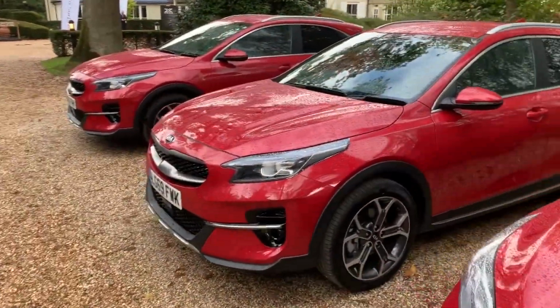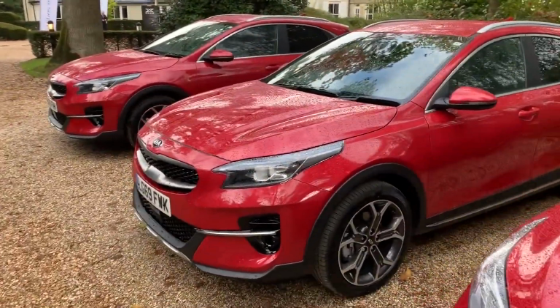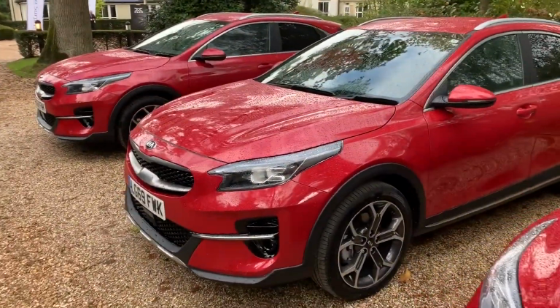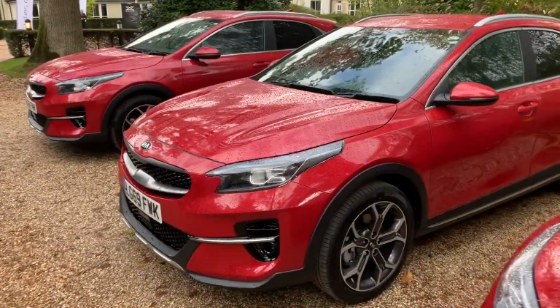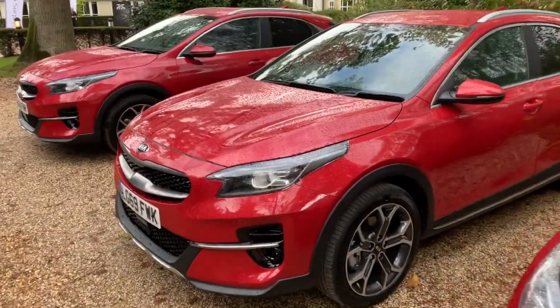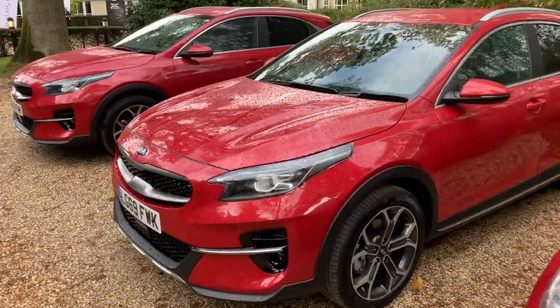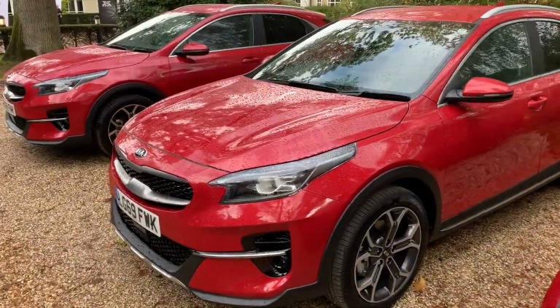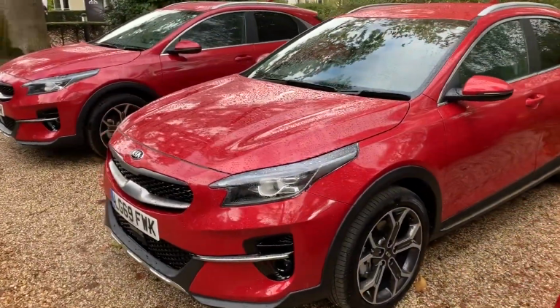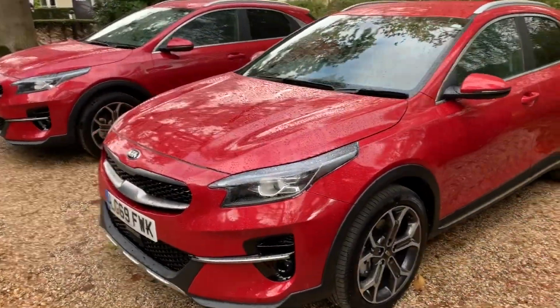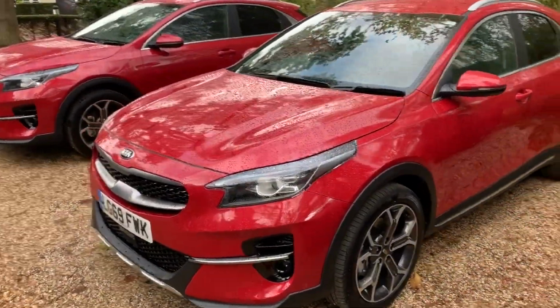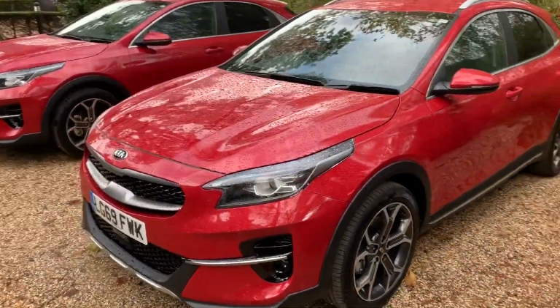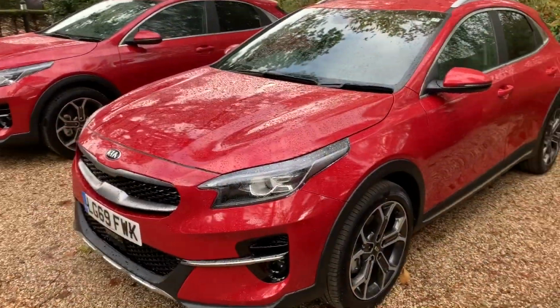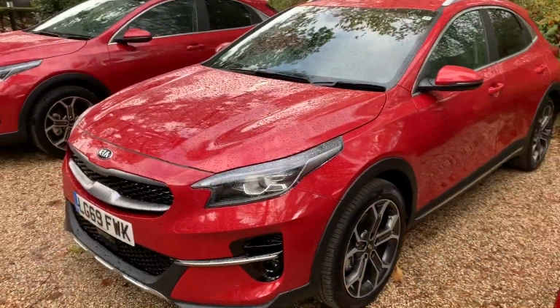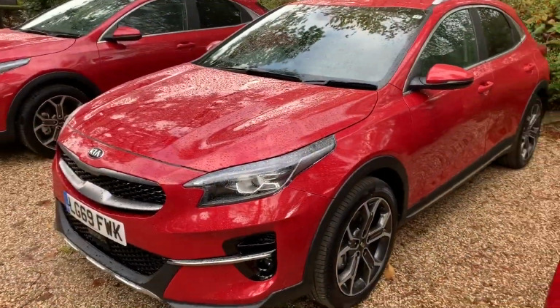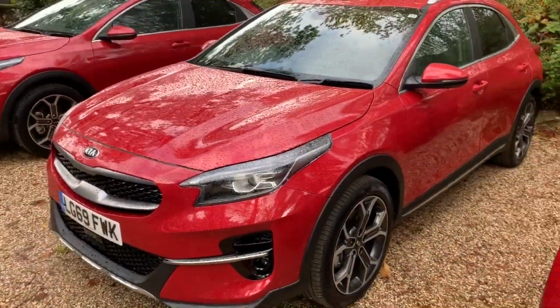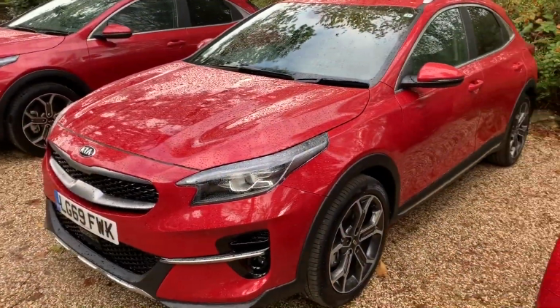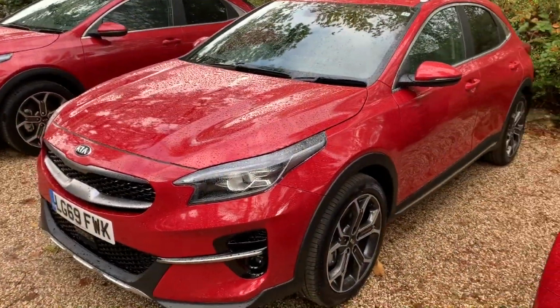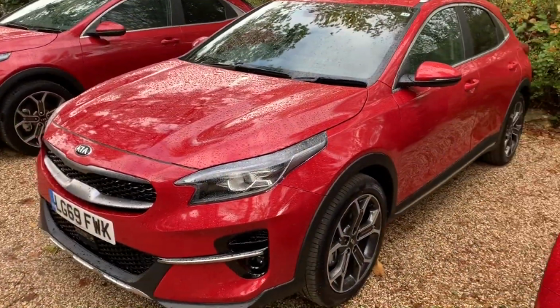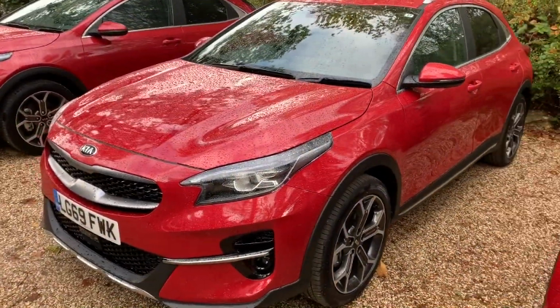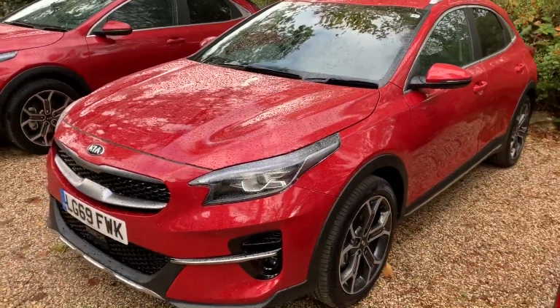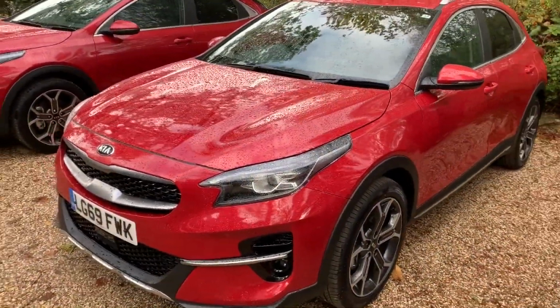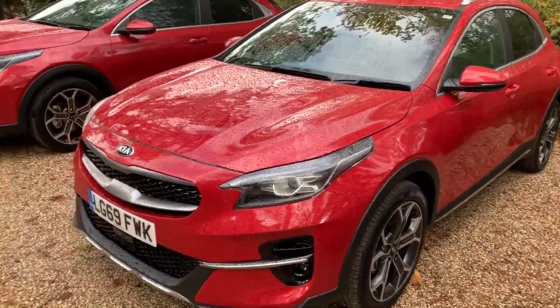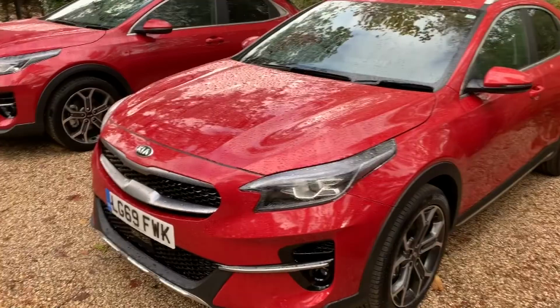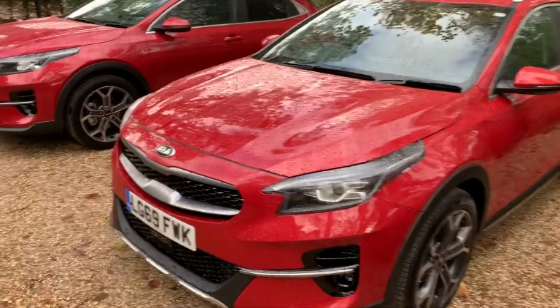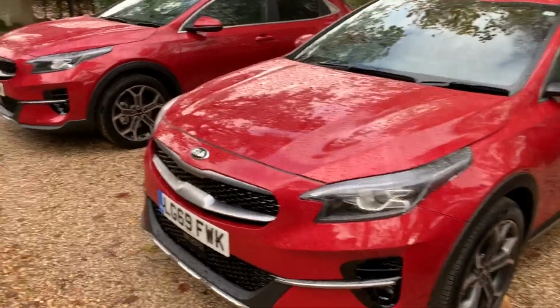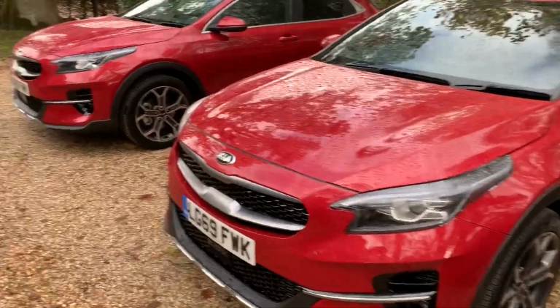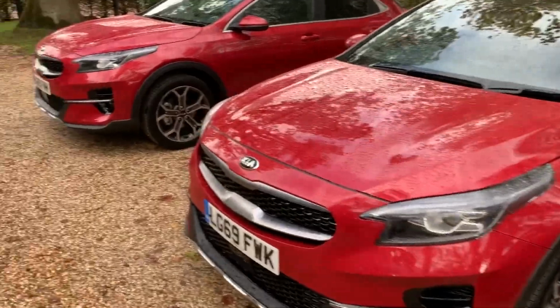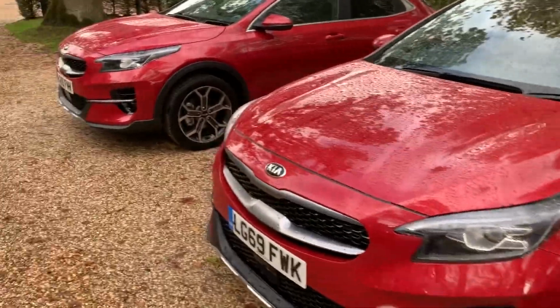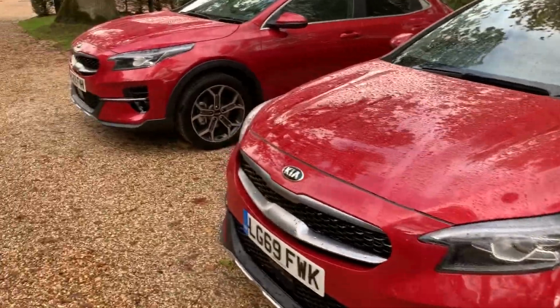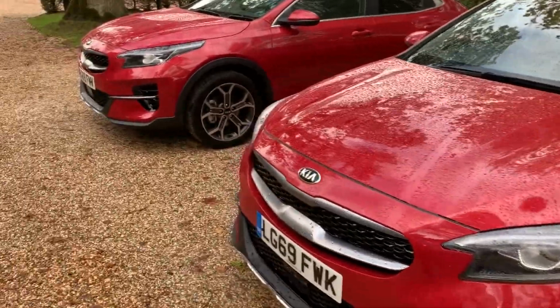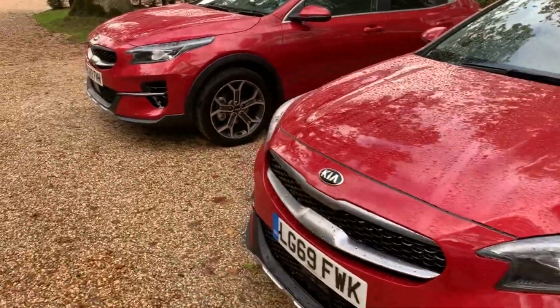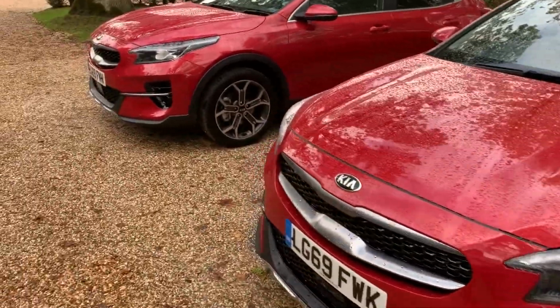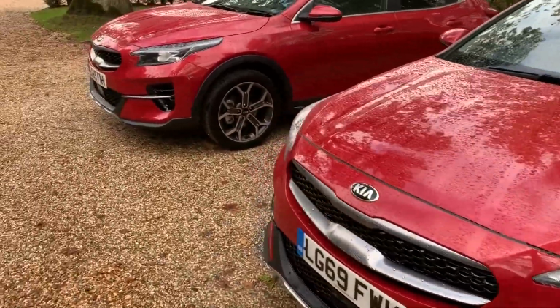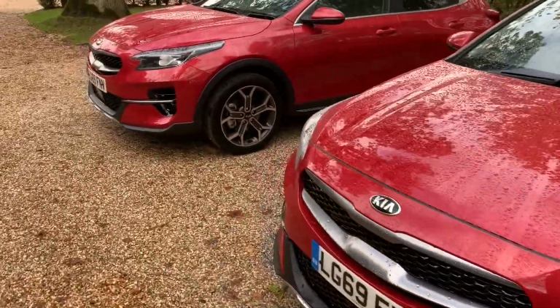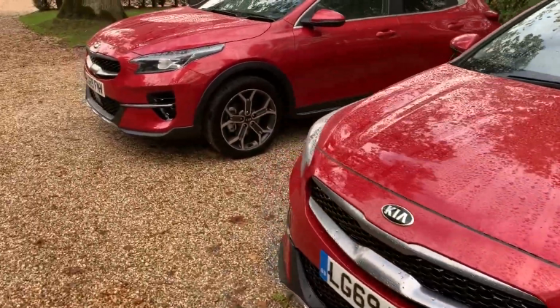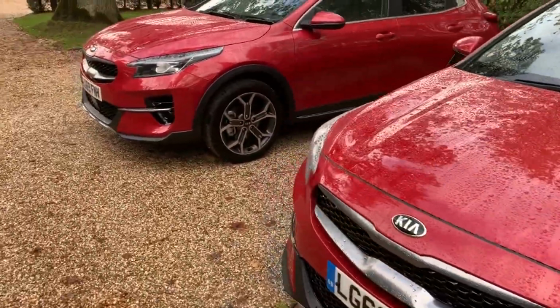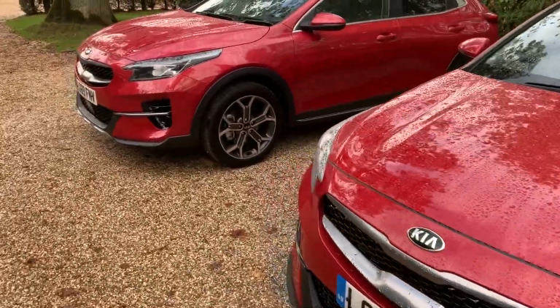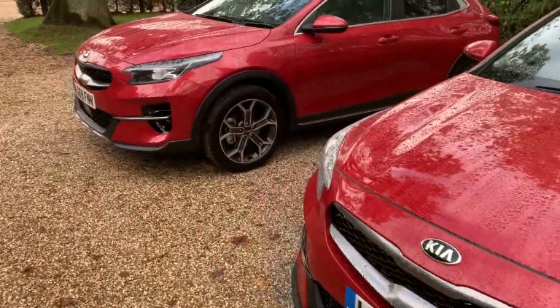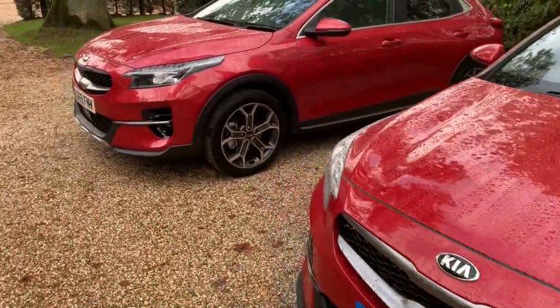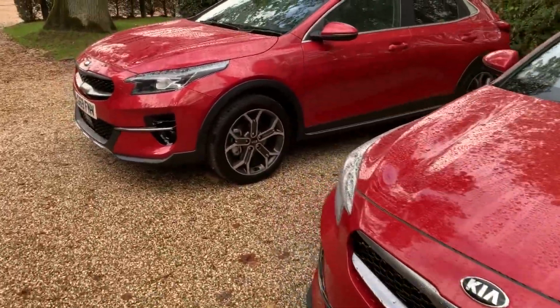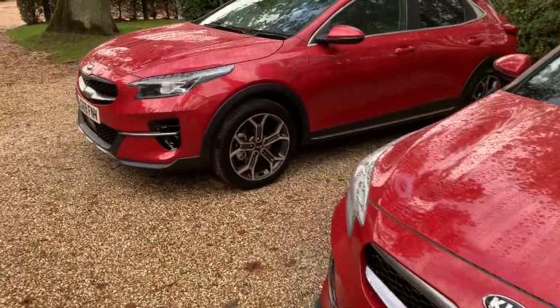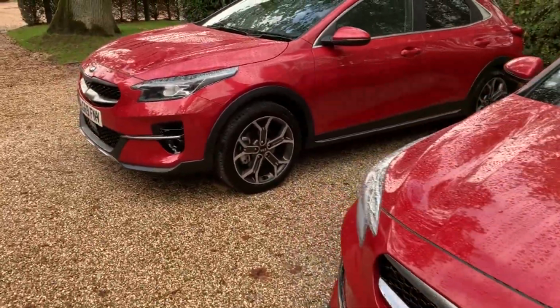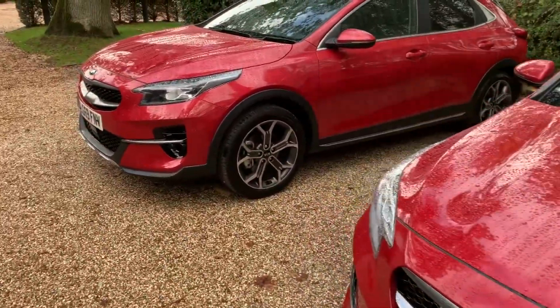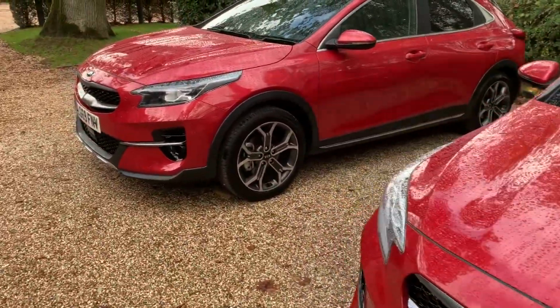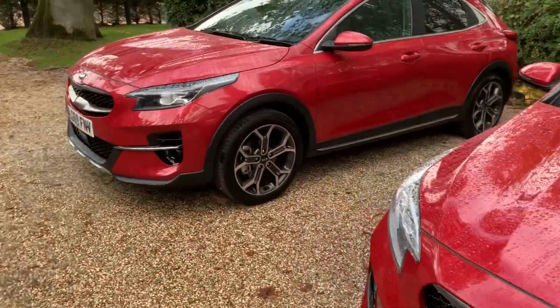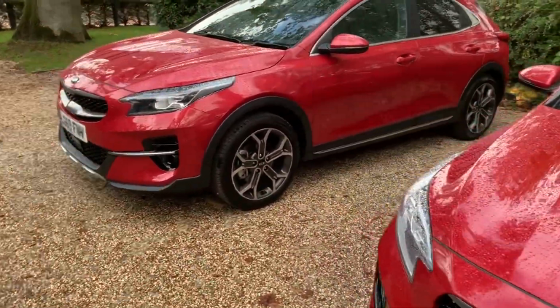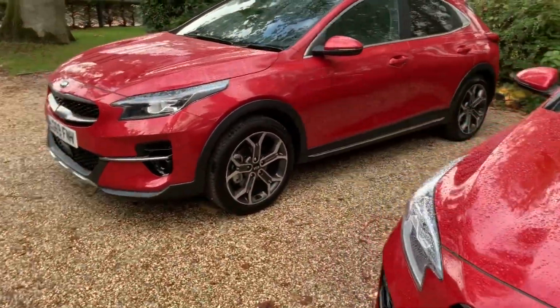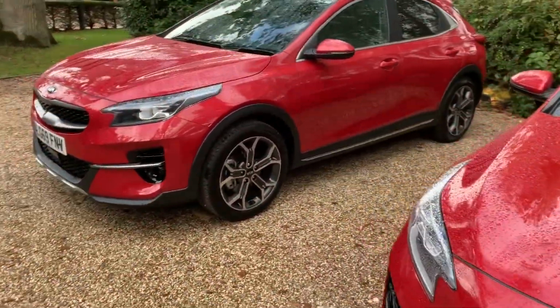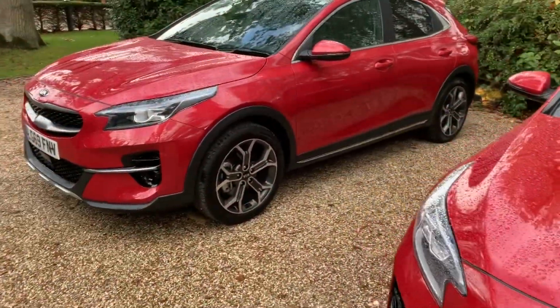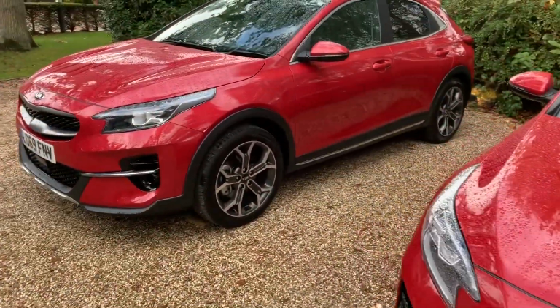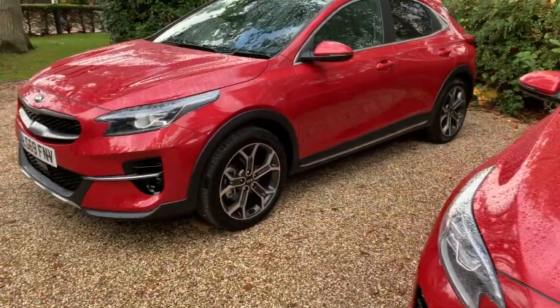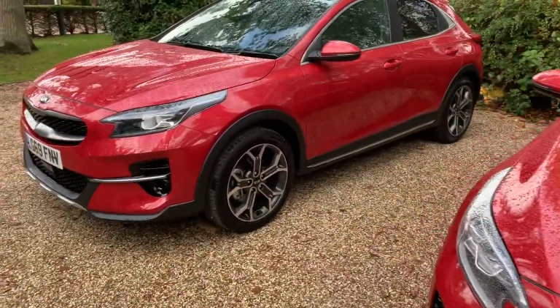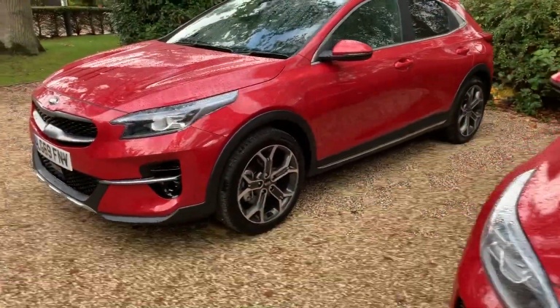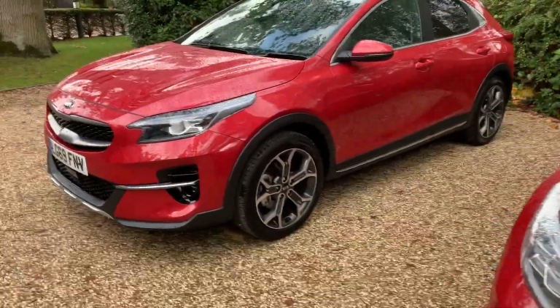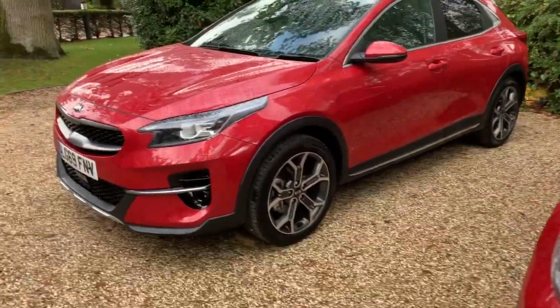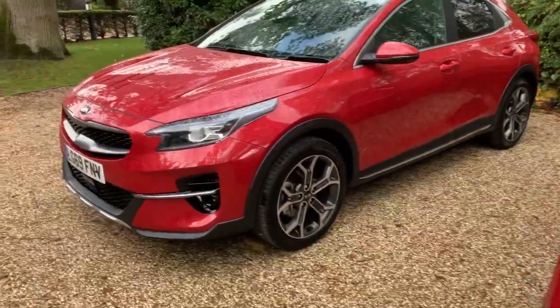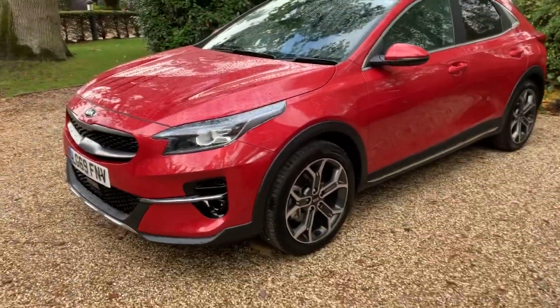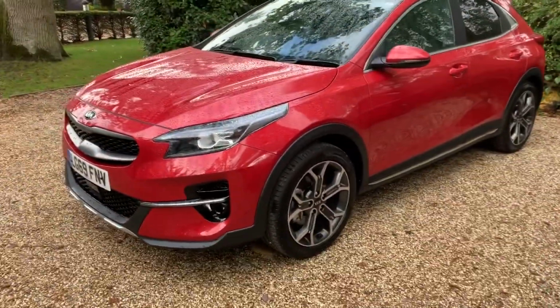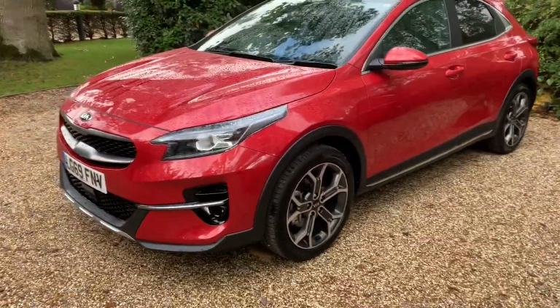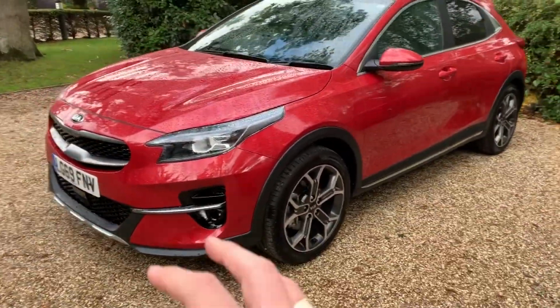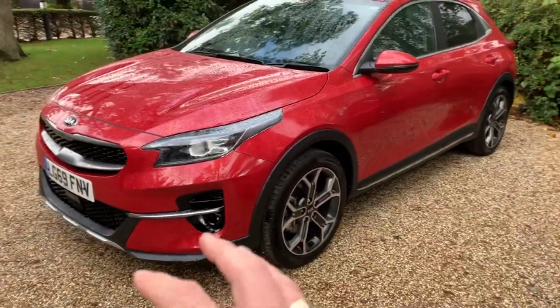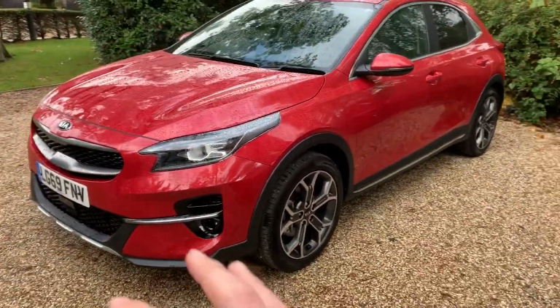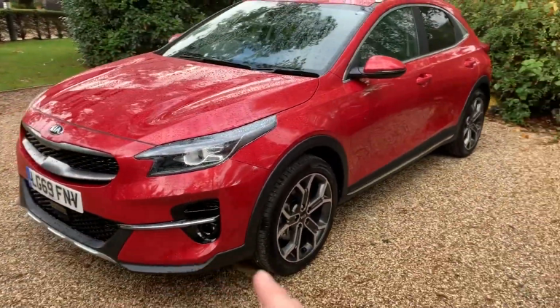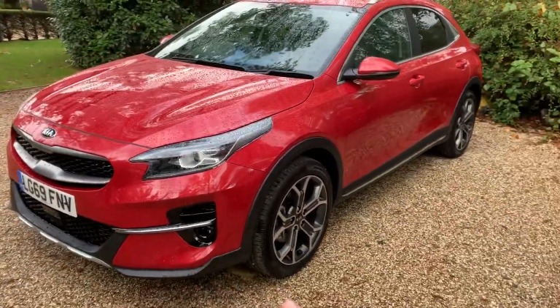I also like it in this red — they call it Infrared. It's a nice red, it's not too deep a maroon or a bright cherry red, it's kind of in between.